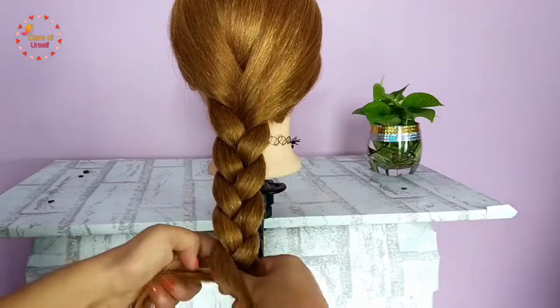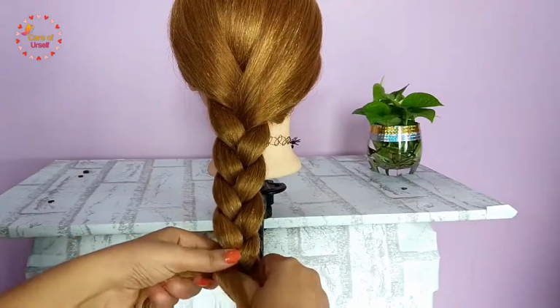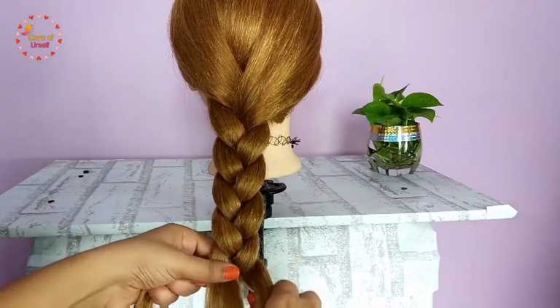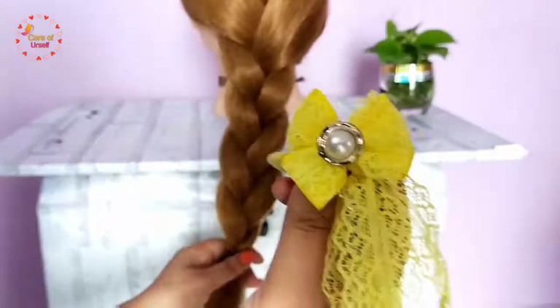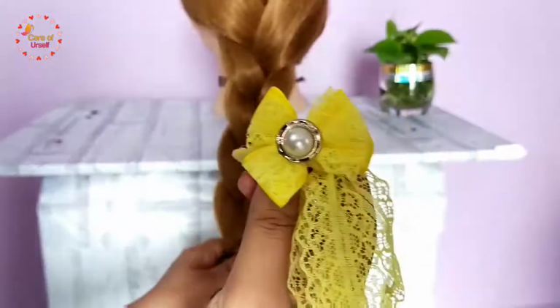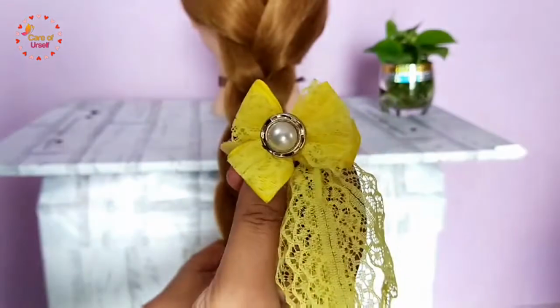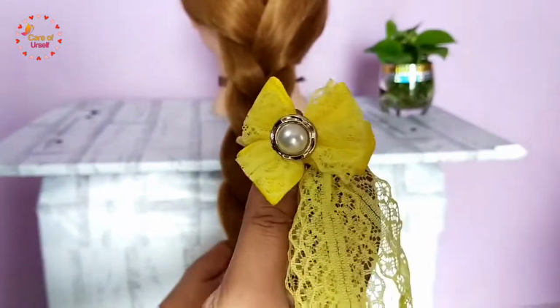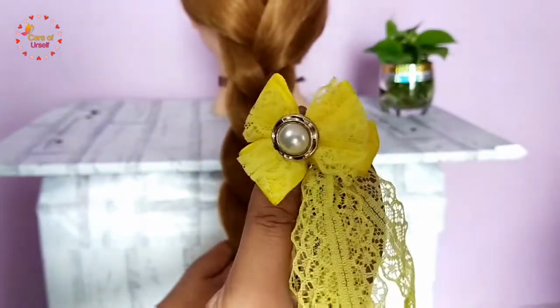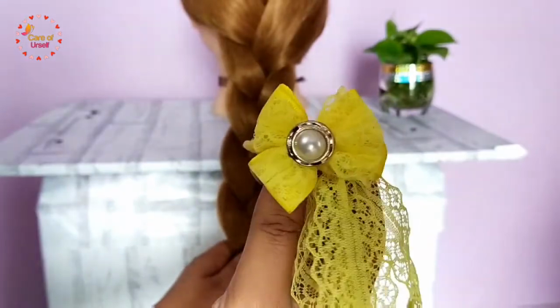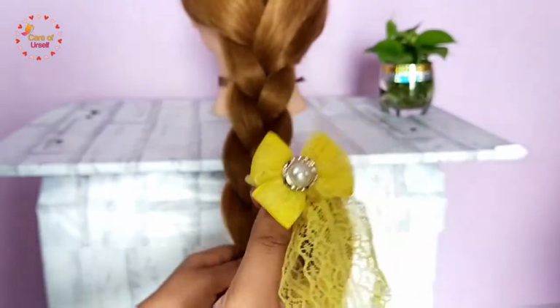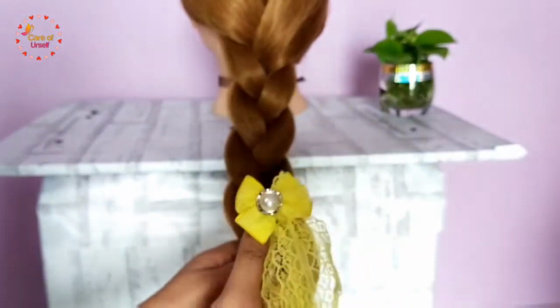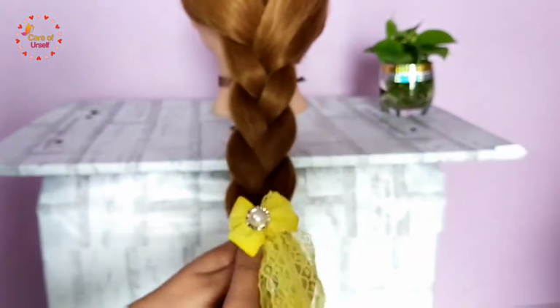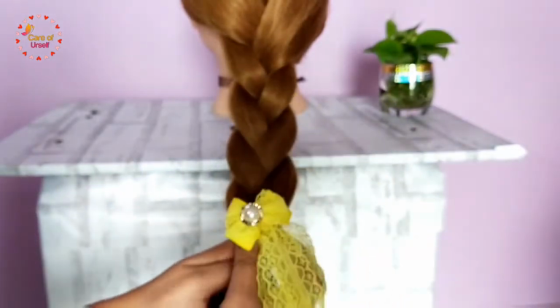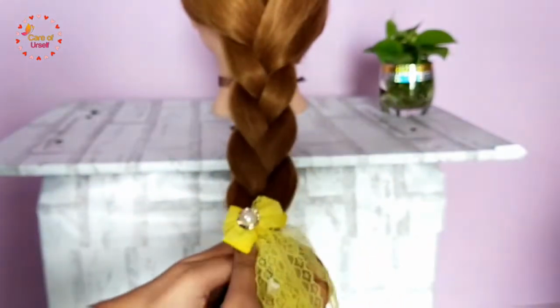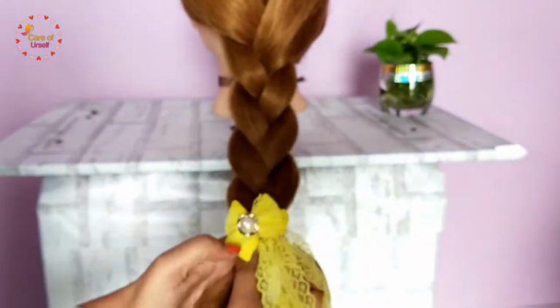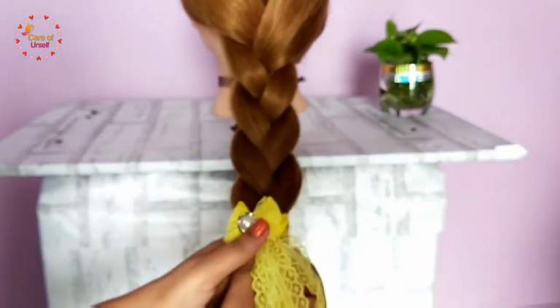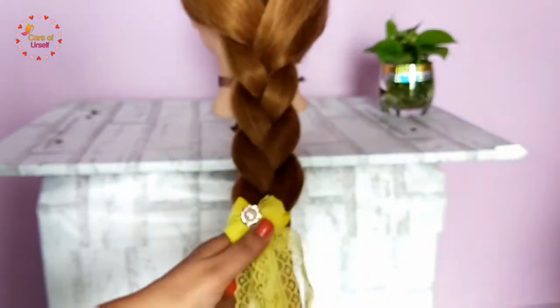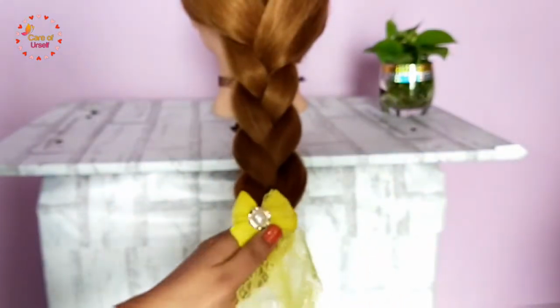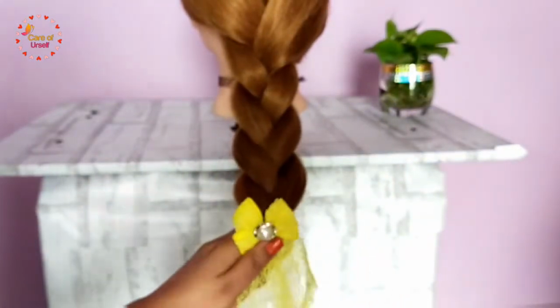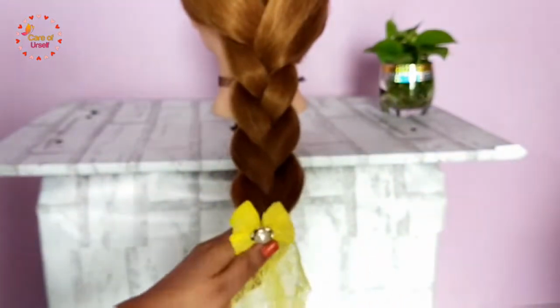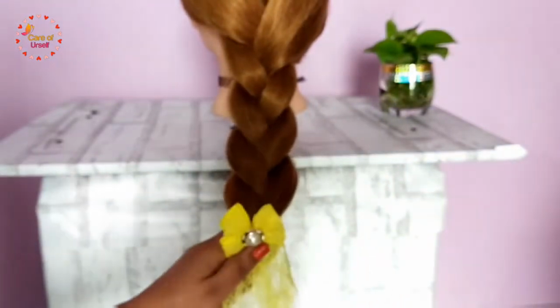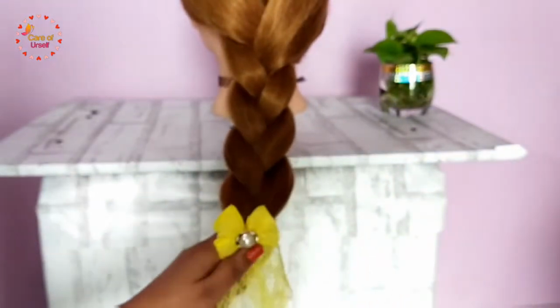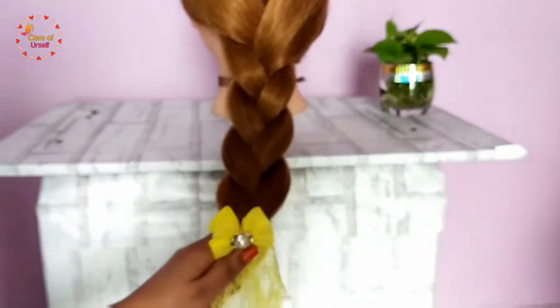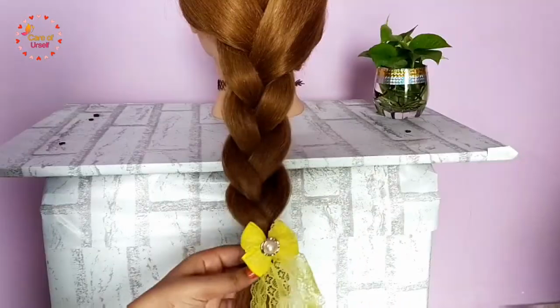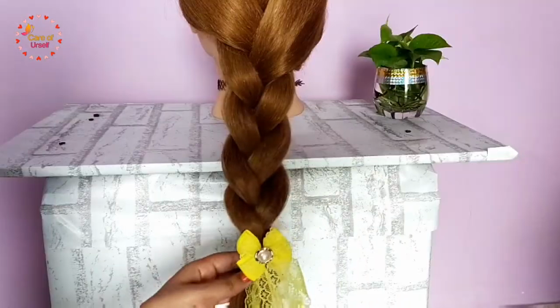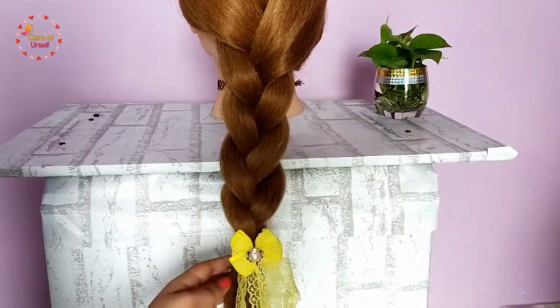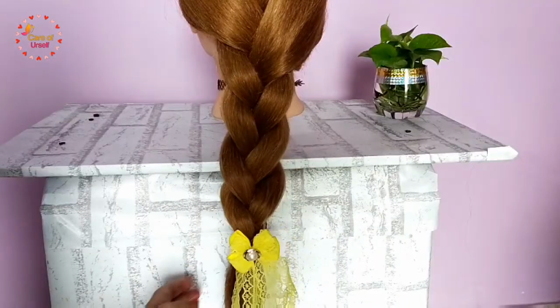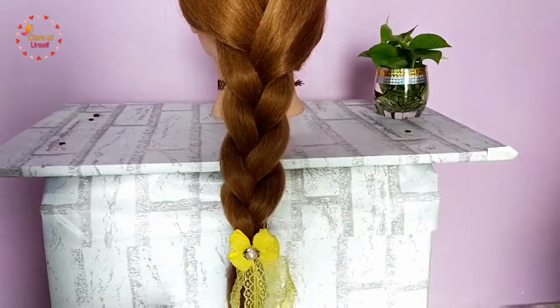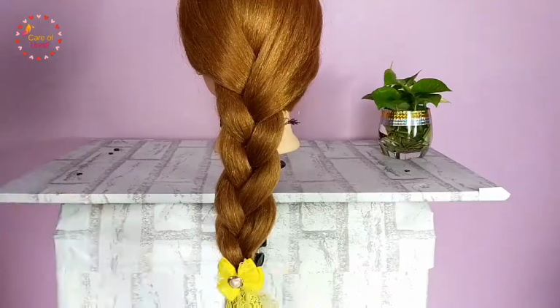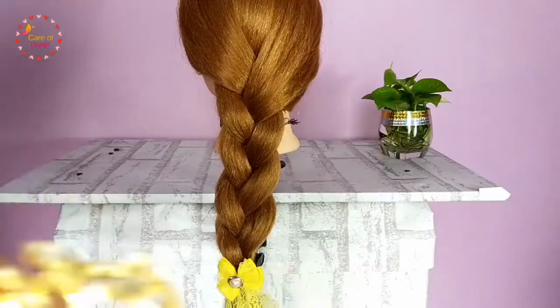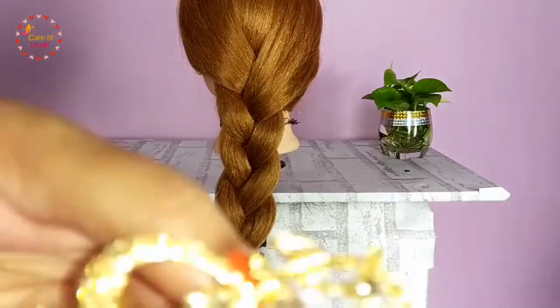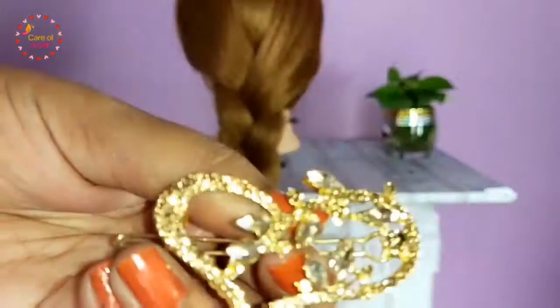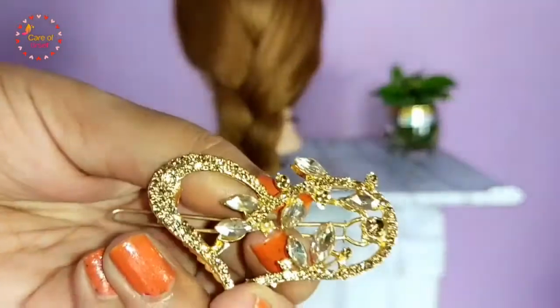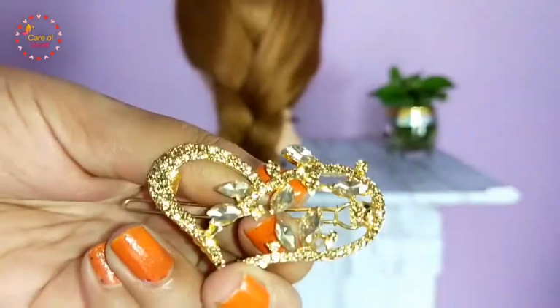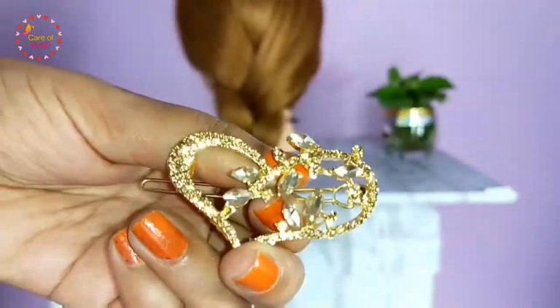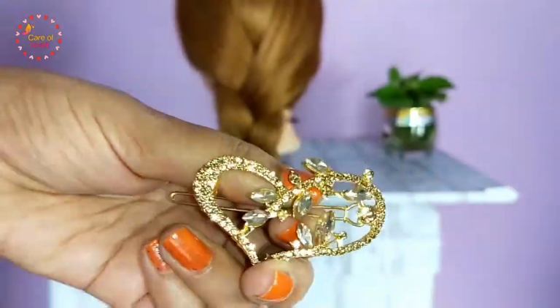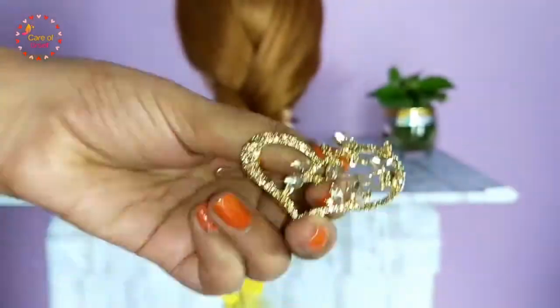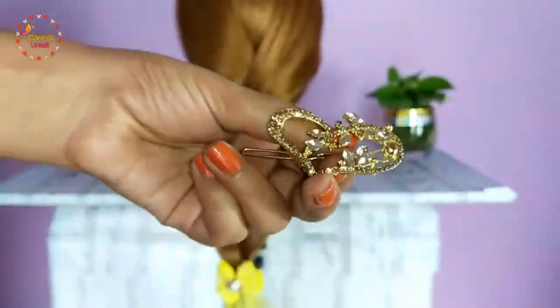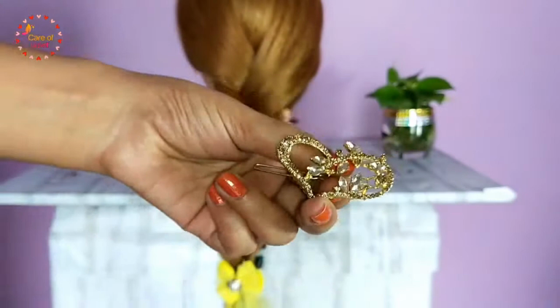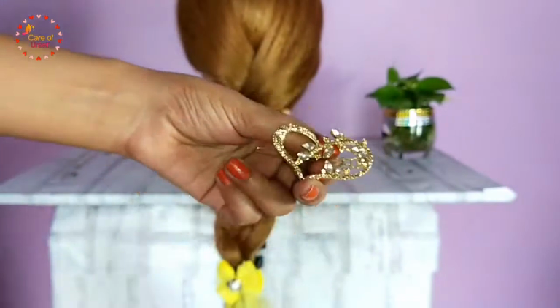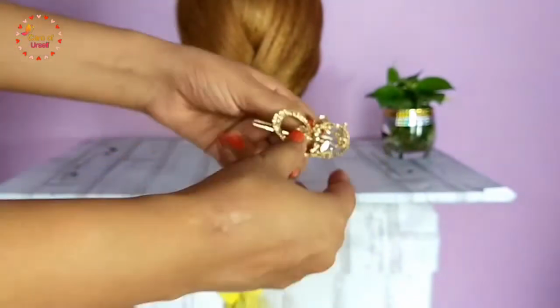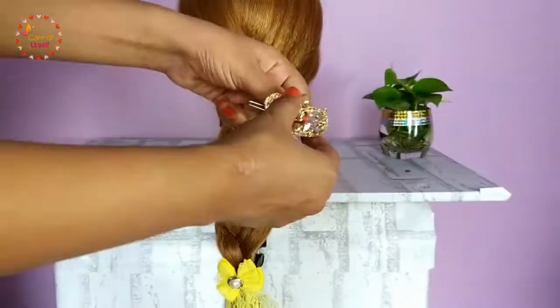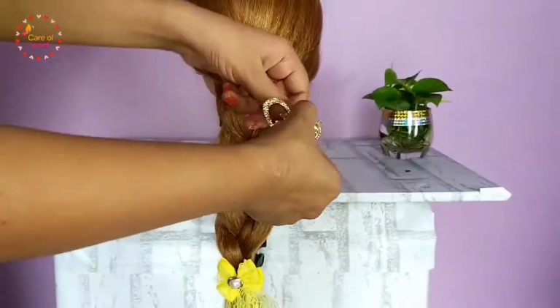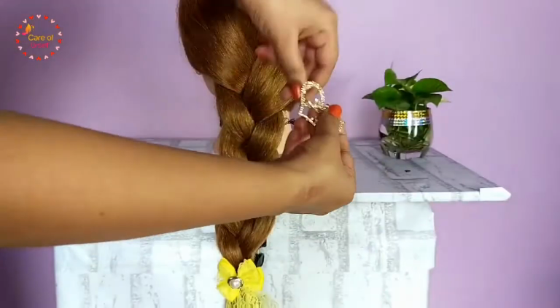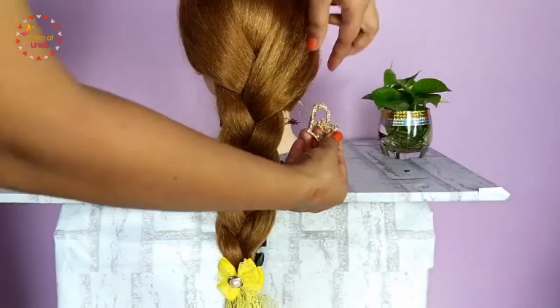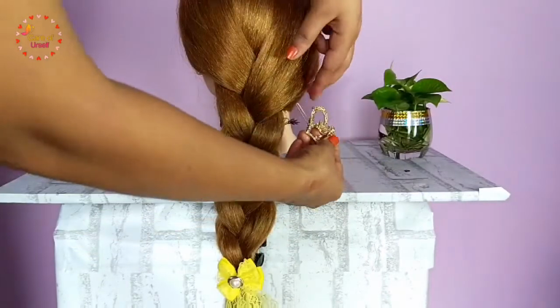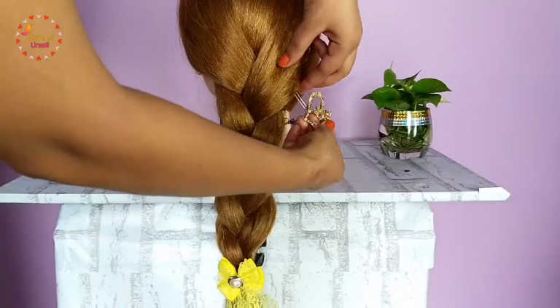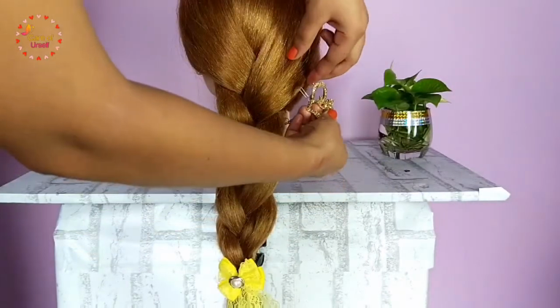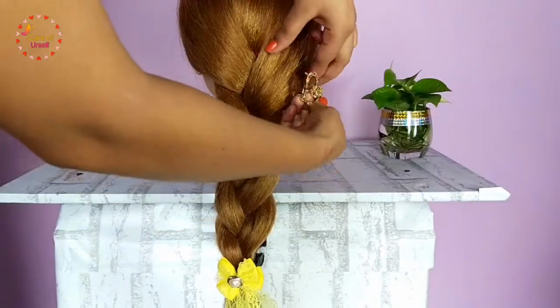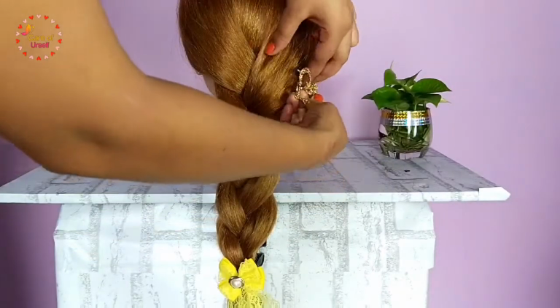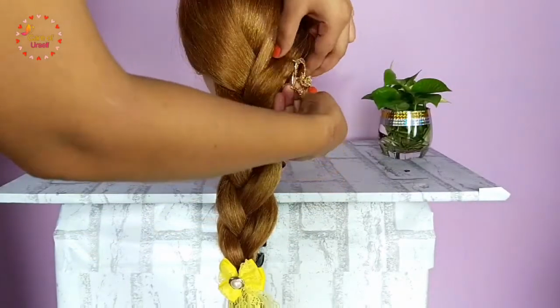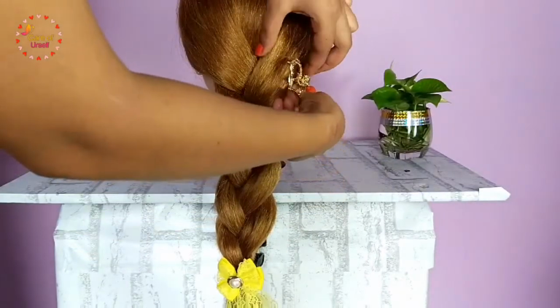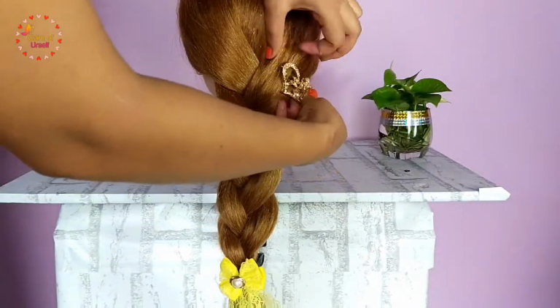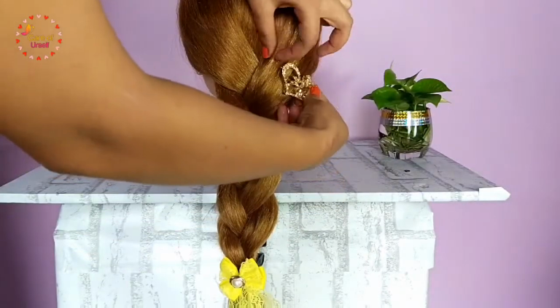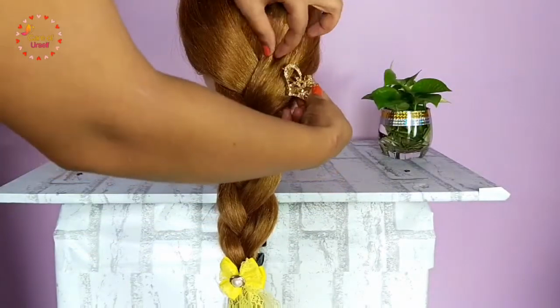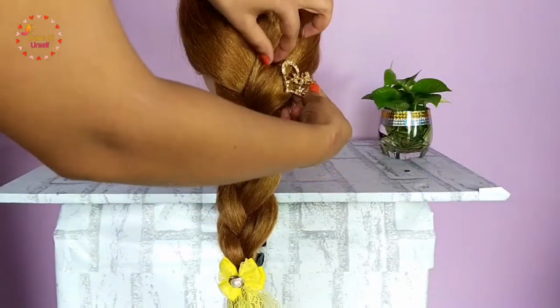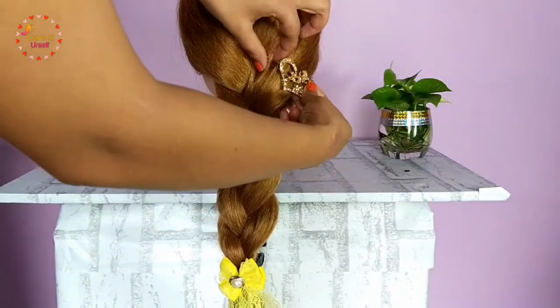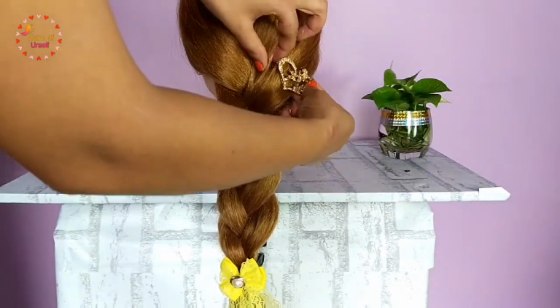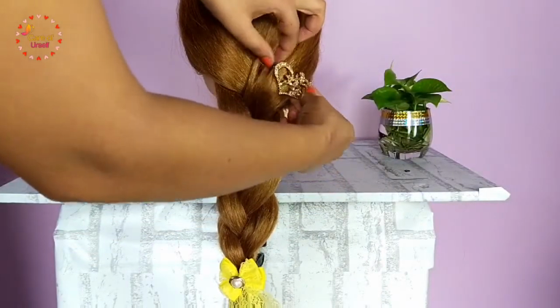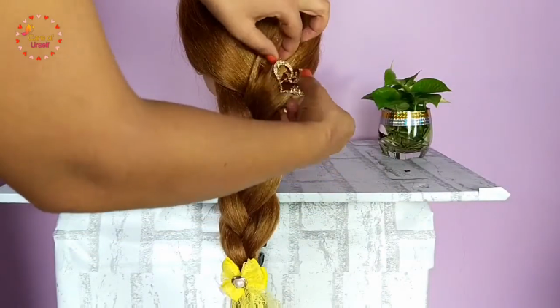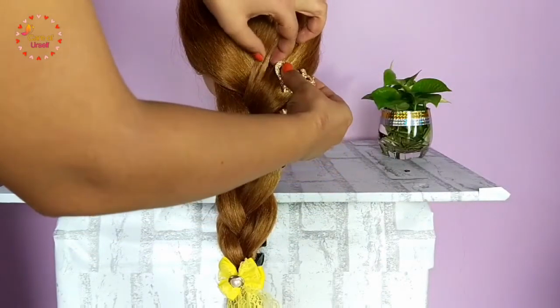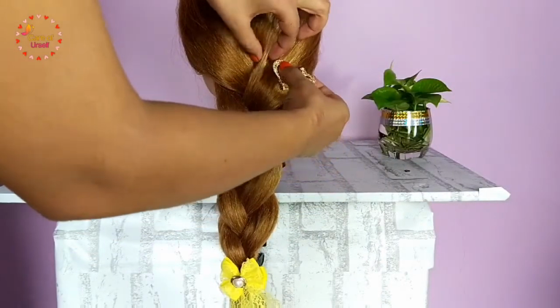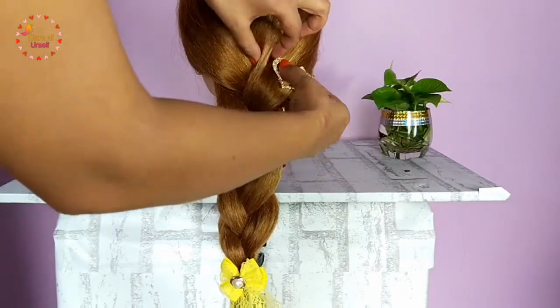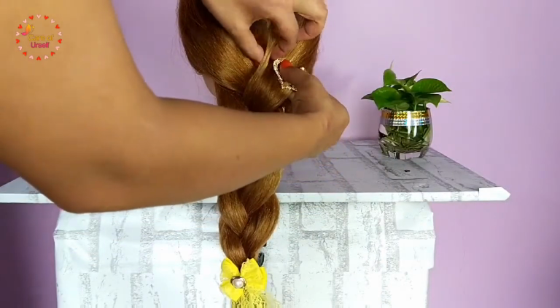Now secure the braid with an elastic band. You can also apply any accessory to your hair to finish the look.